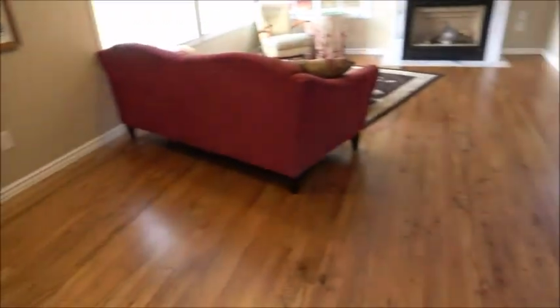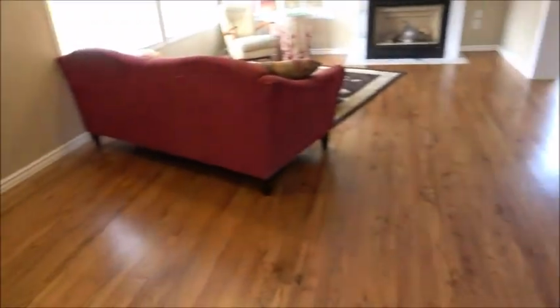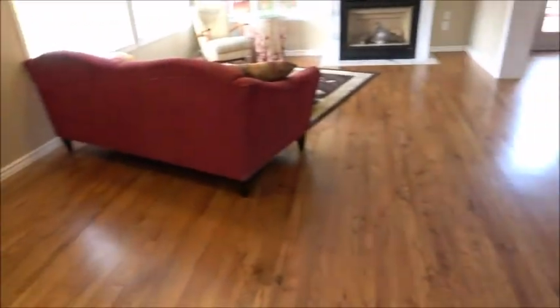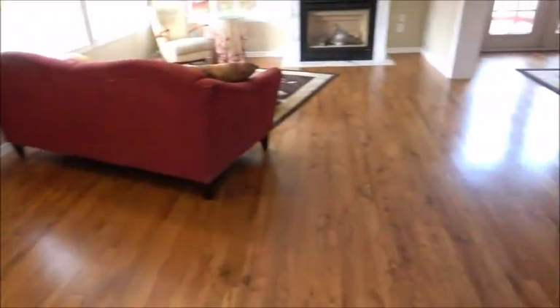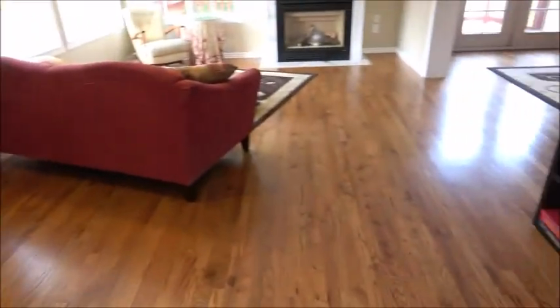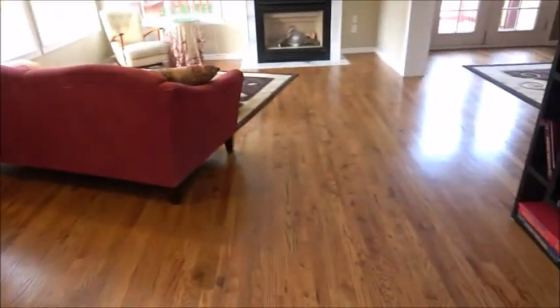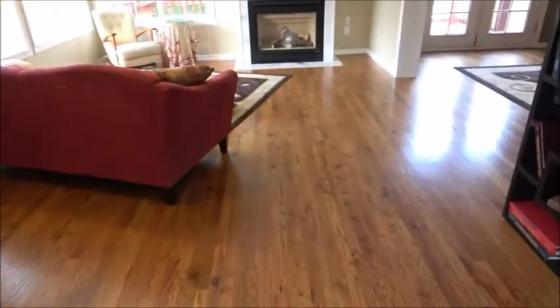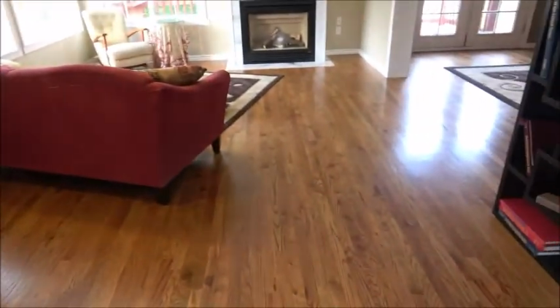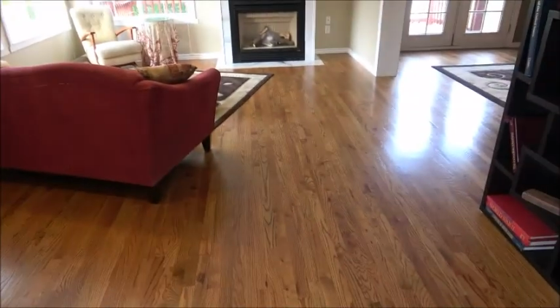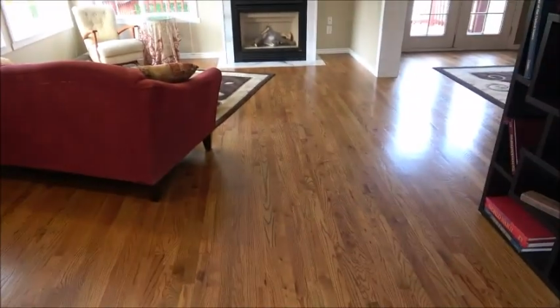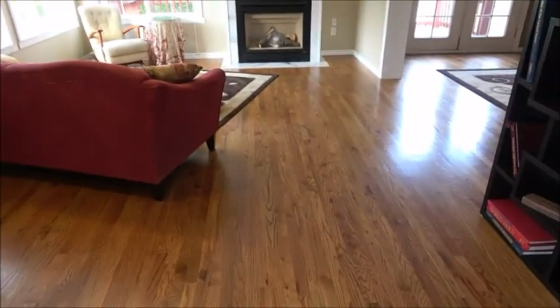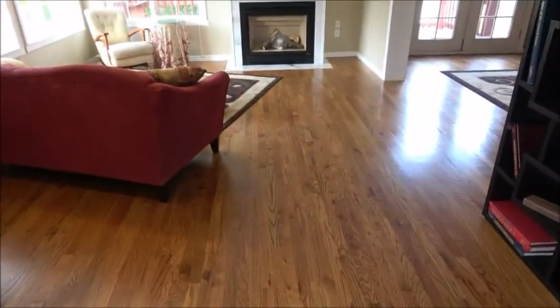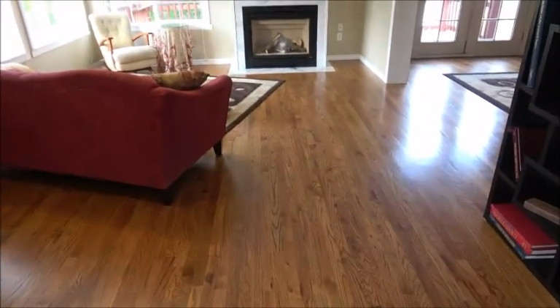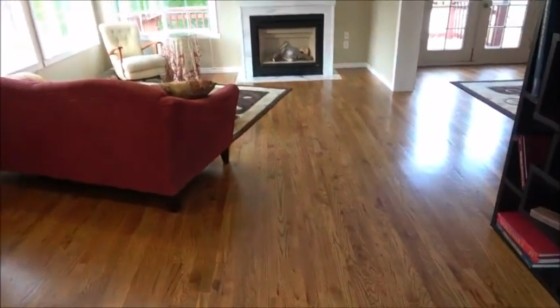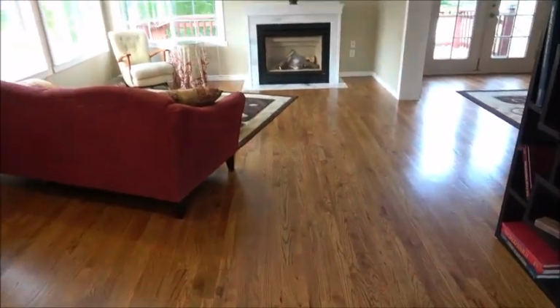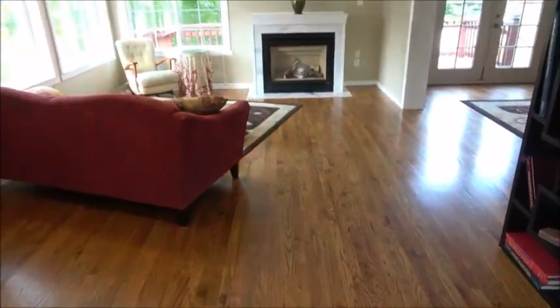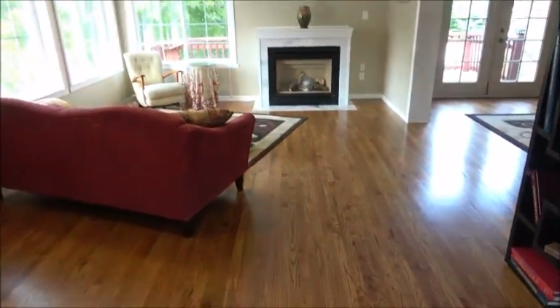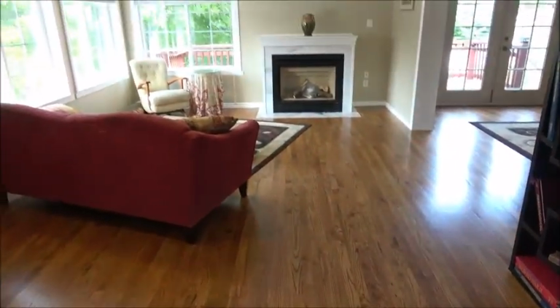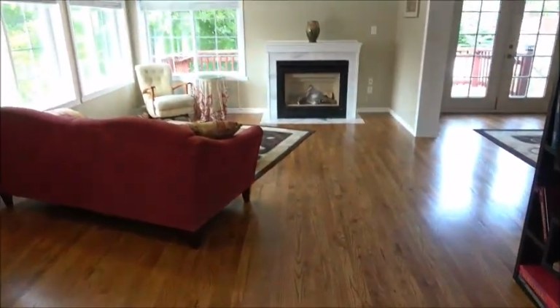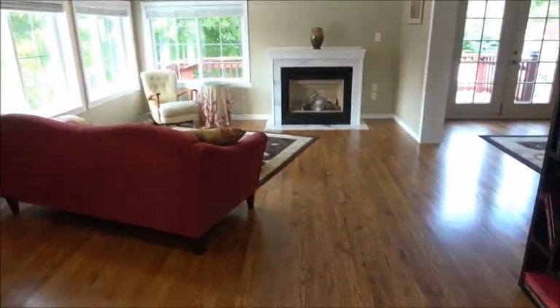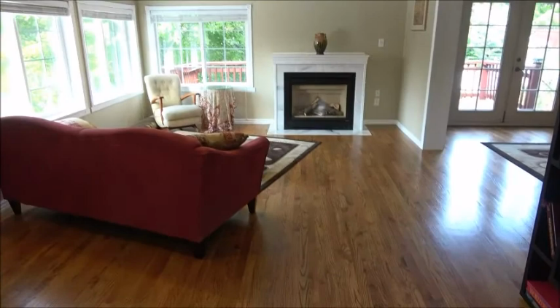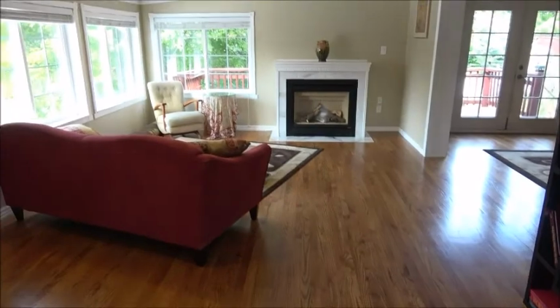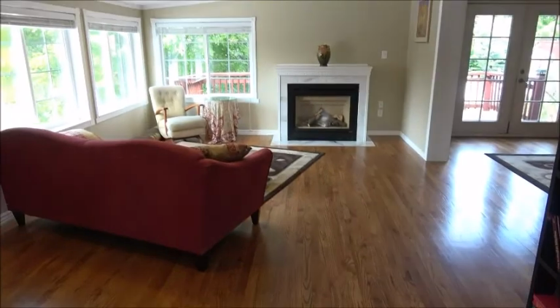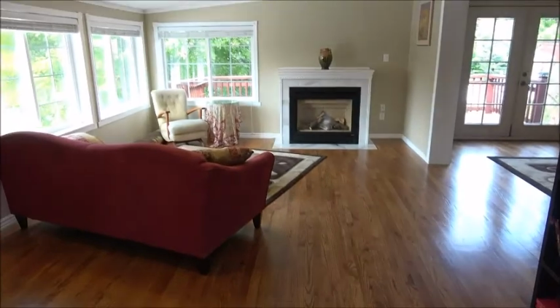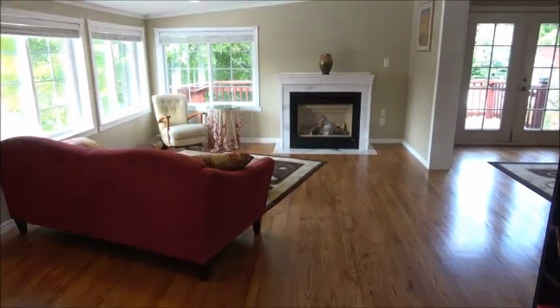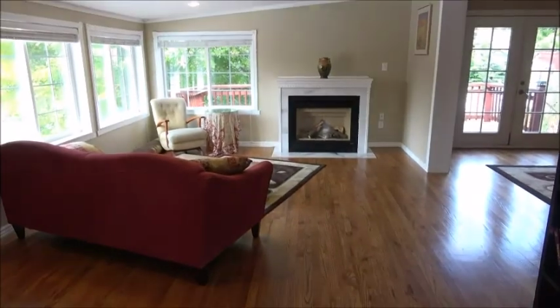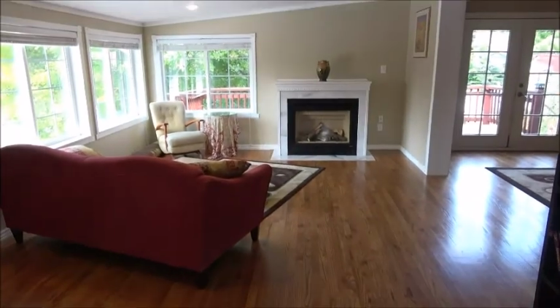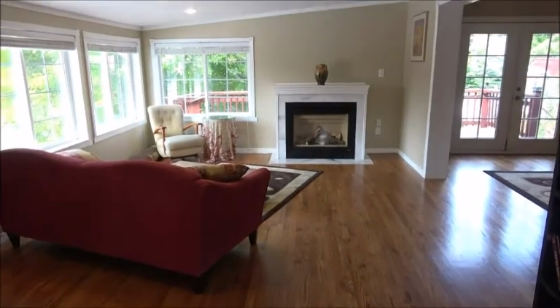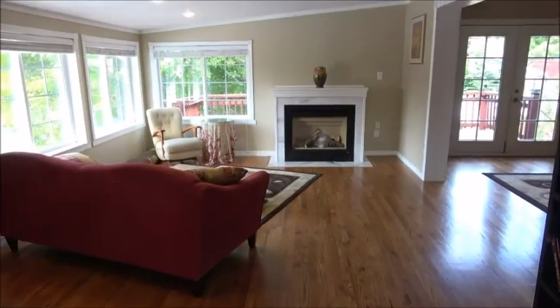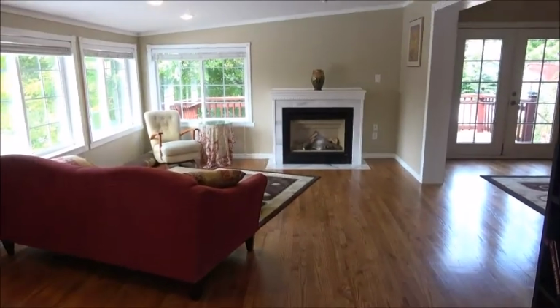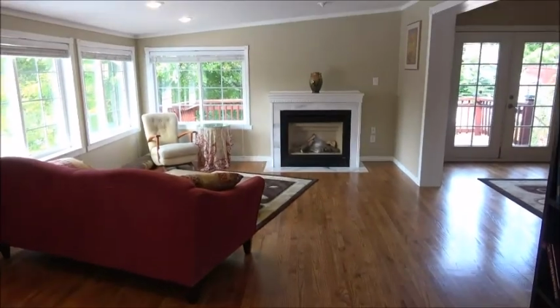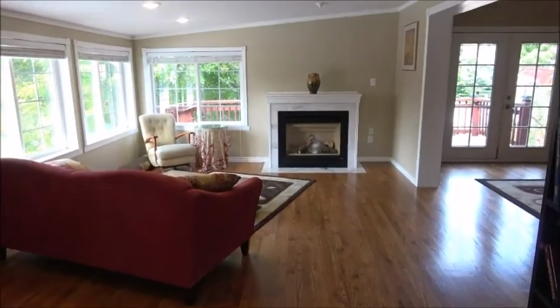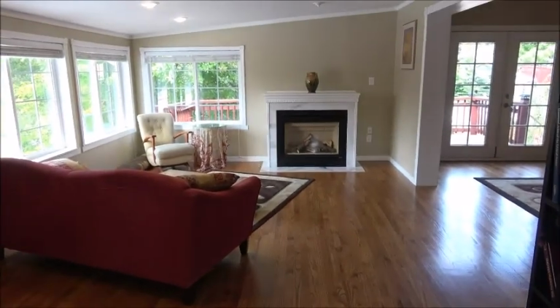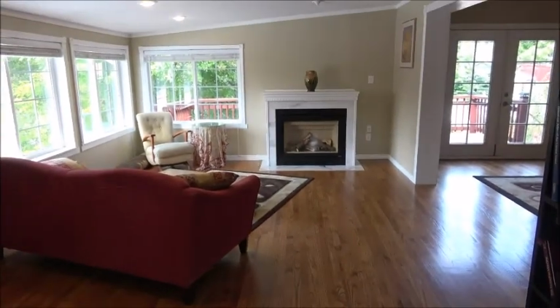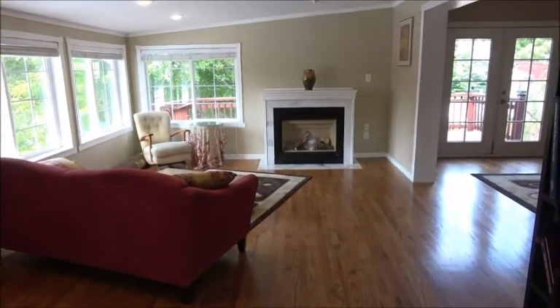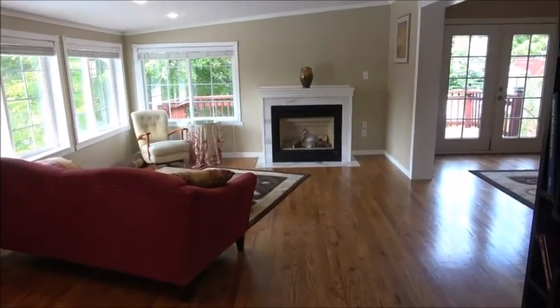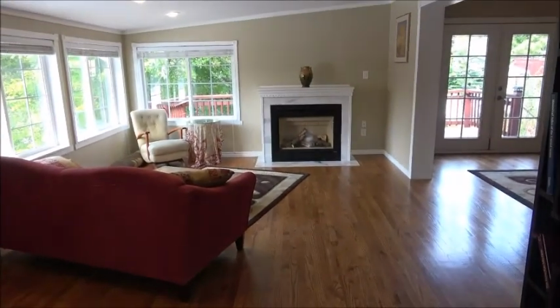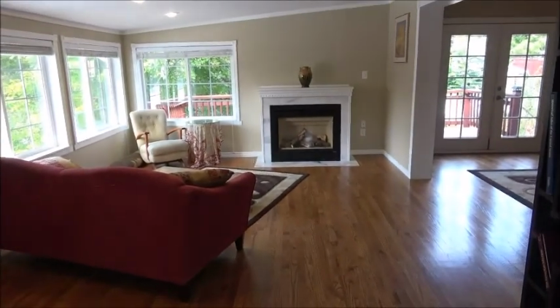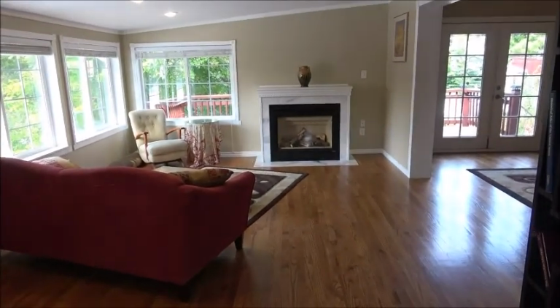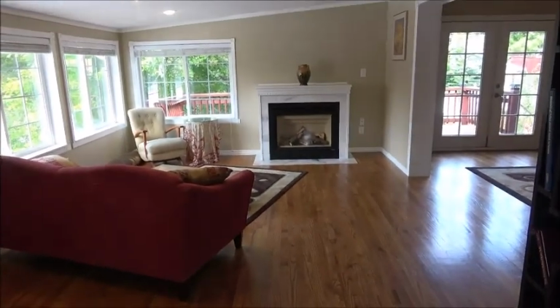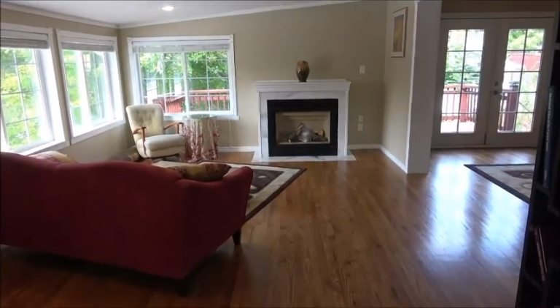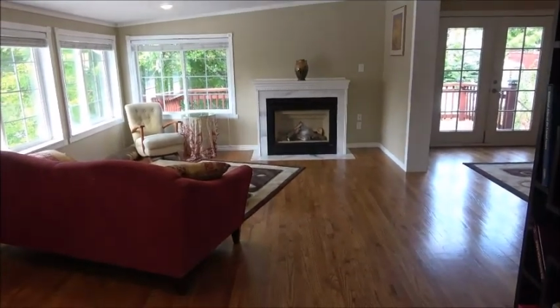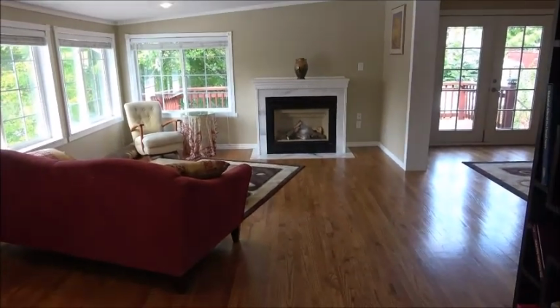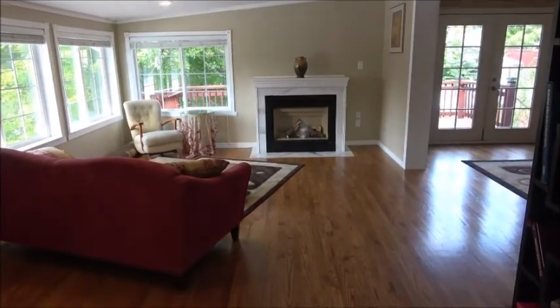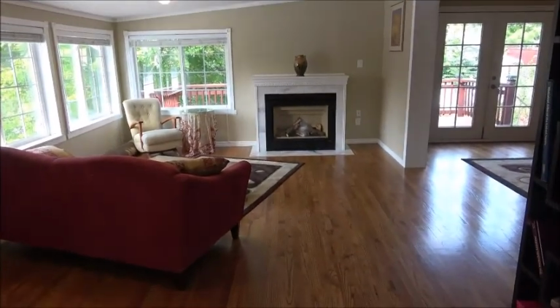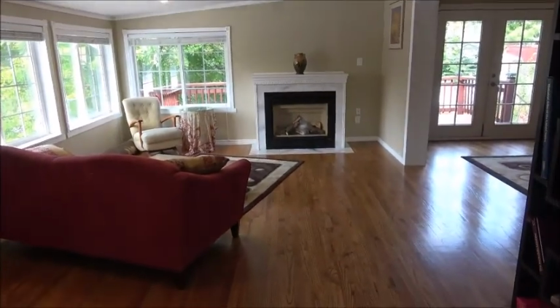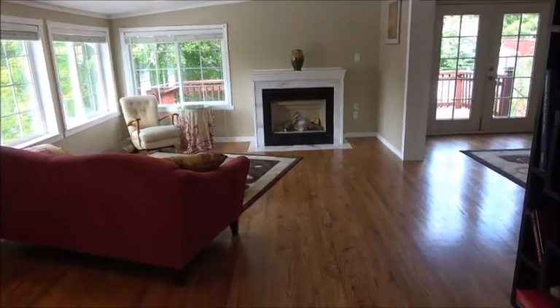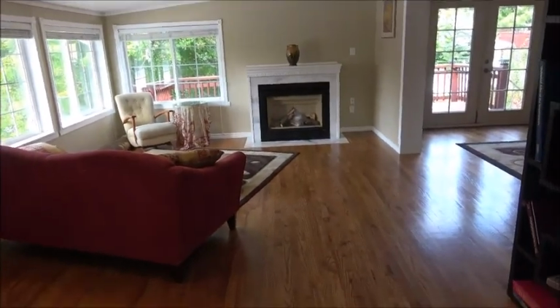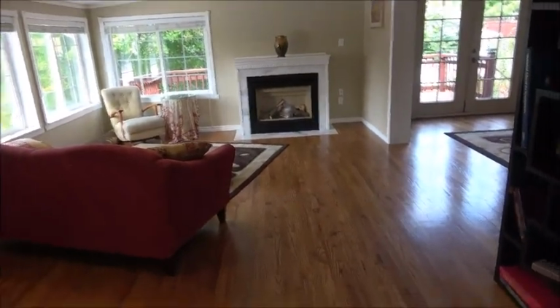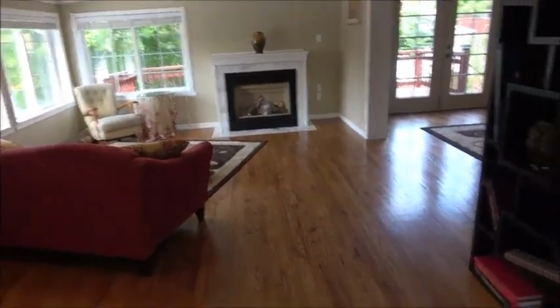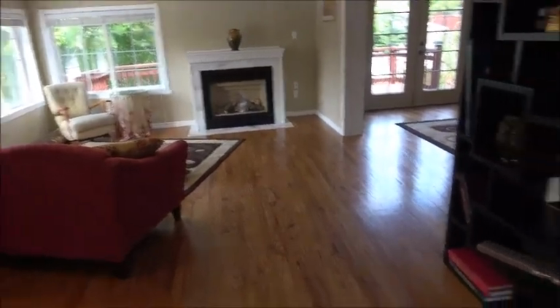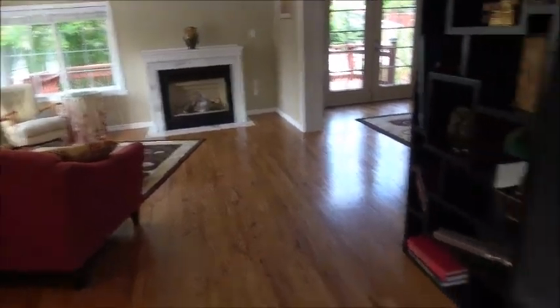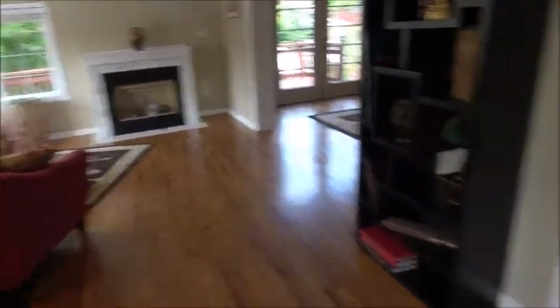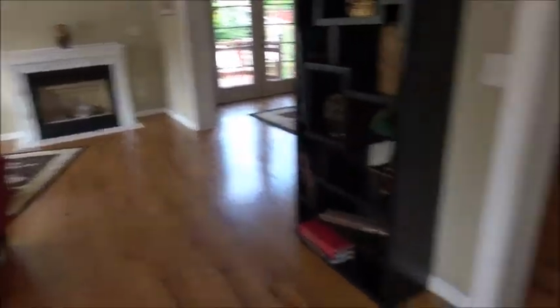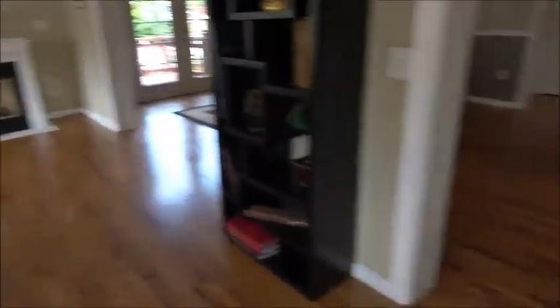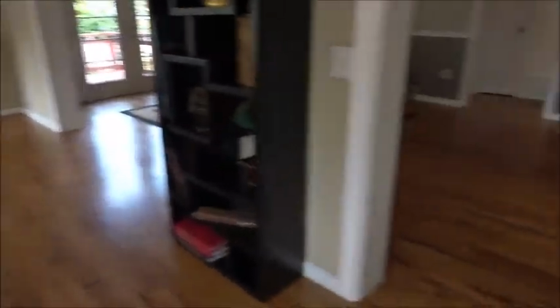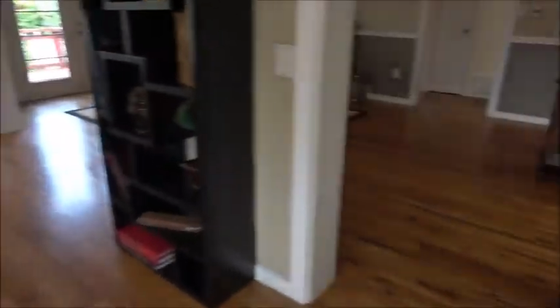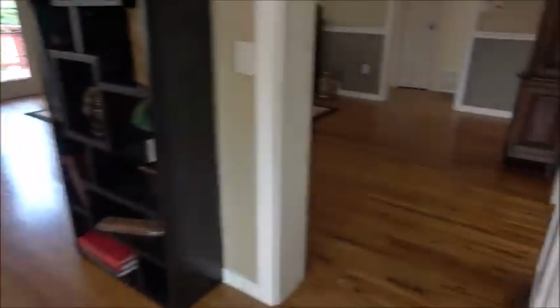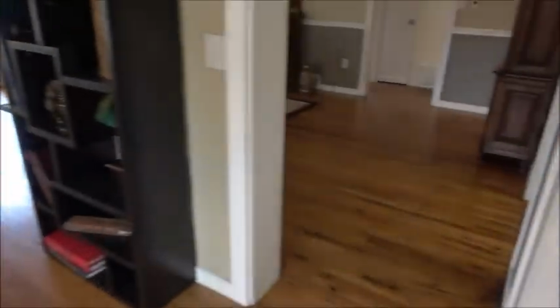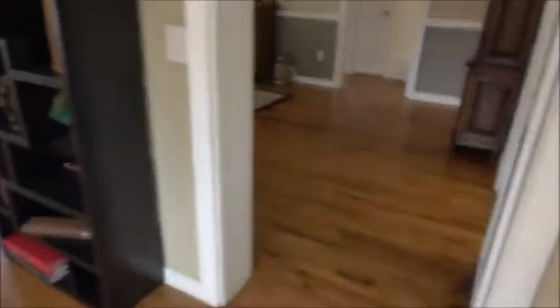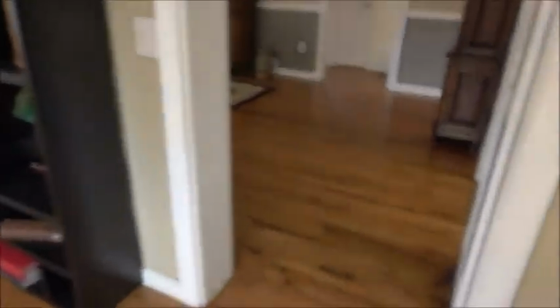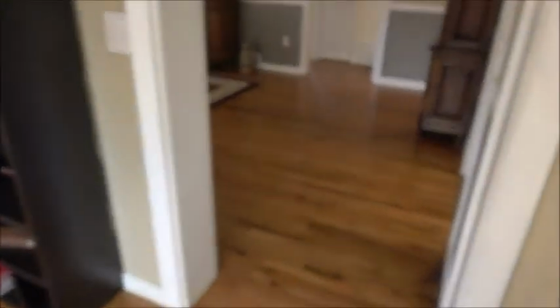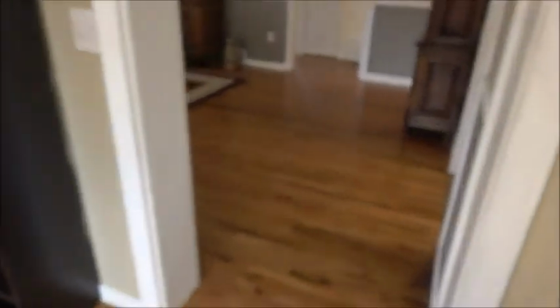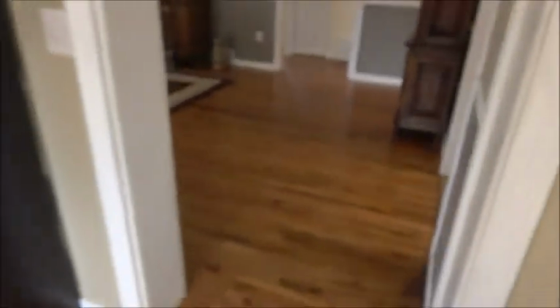As typical of mid-century modern houses, it's got a beautiful hardwood floor here.